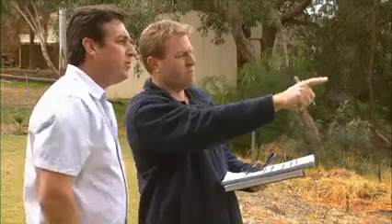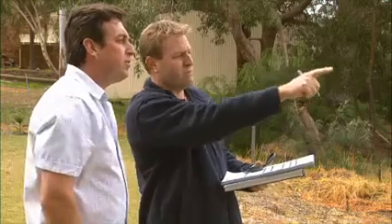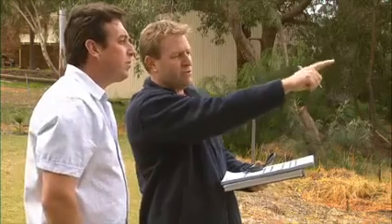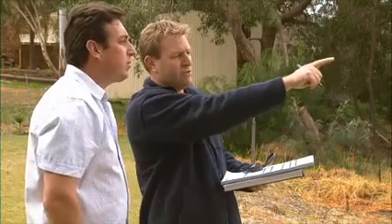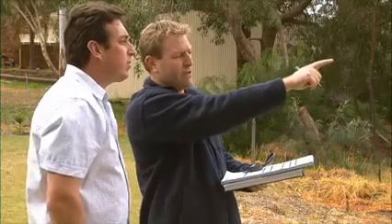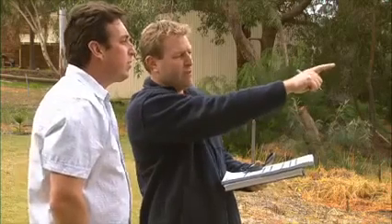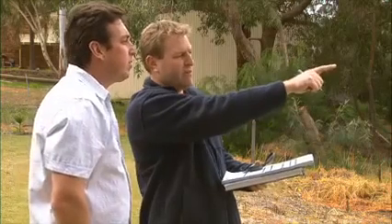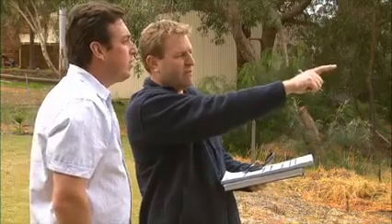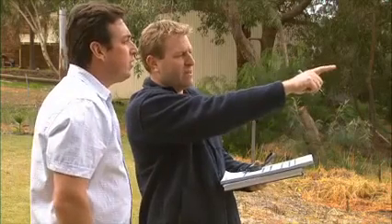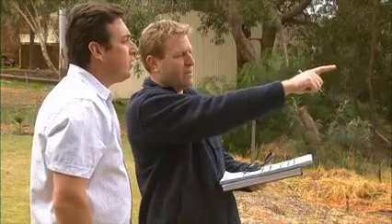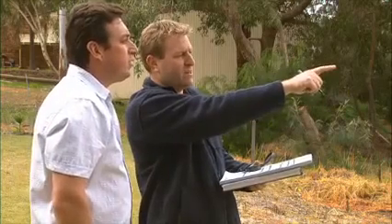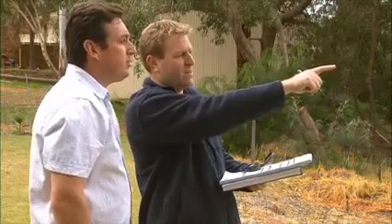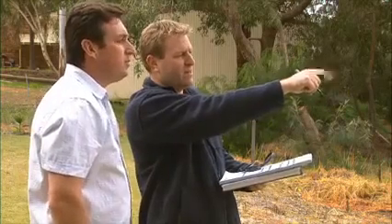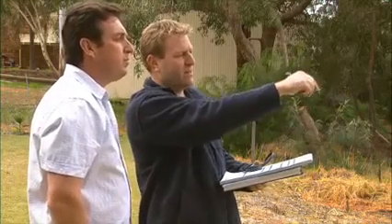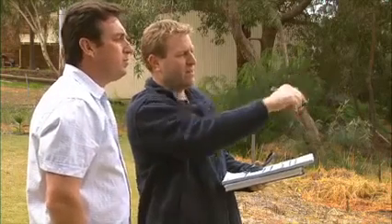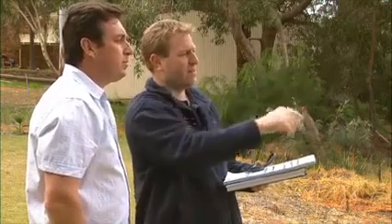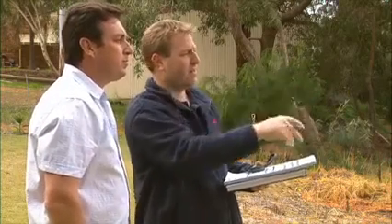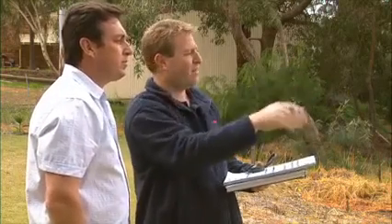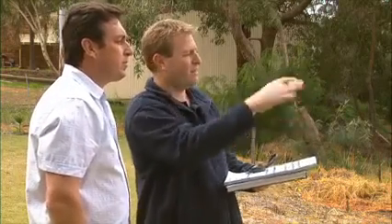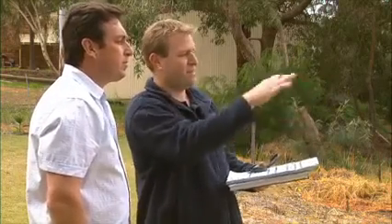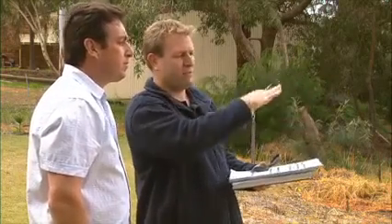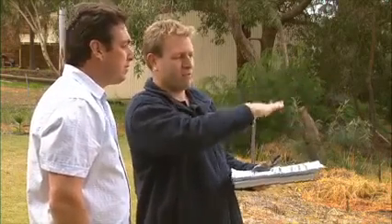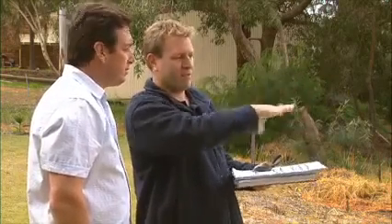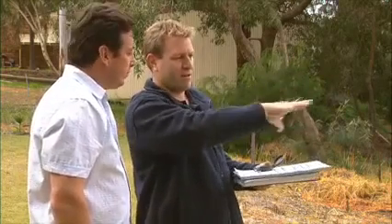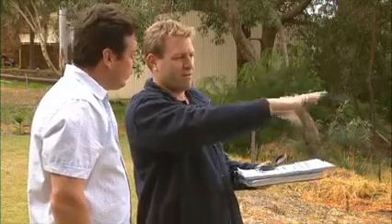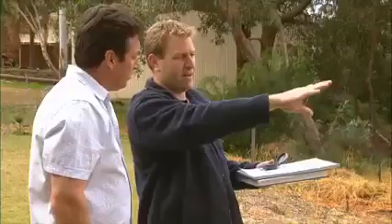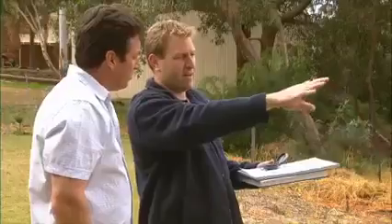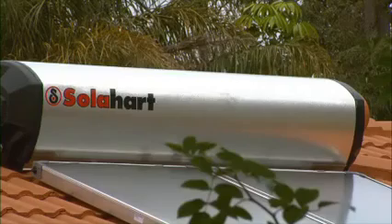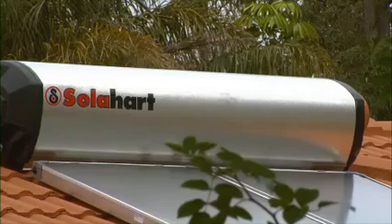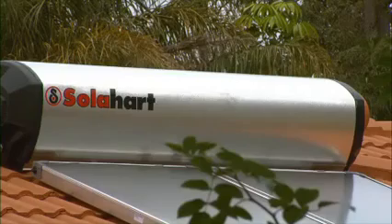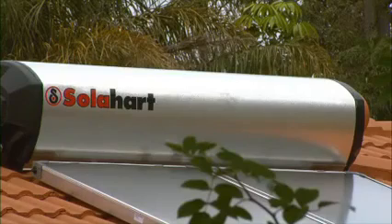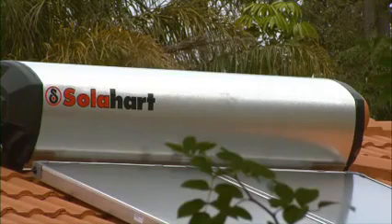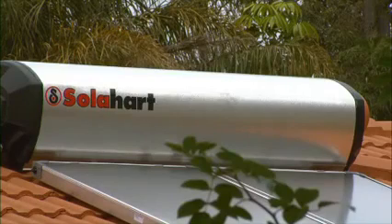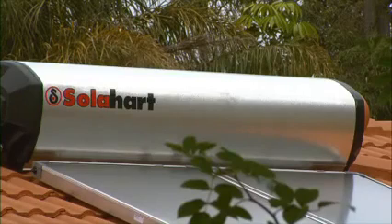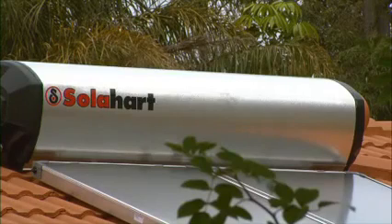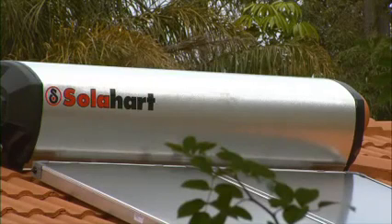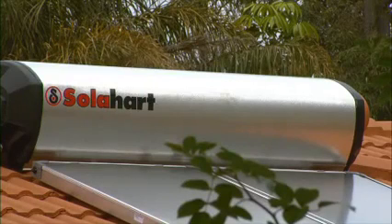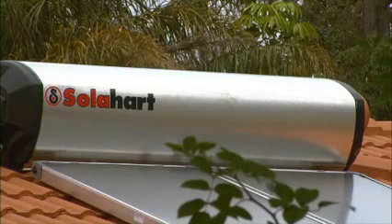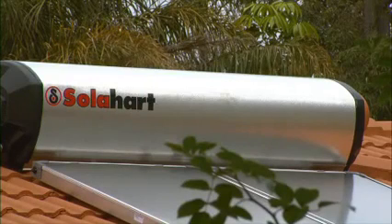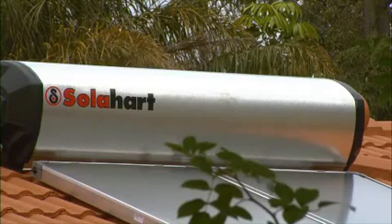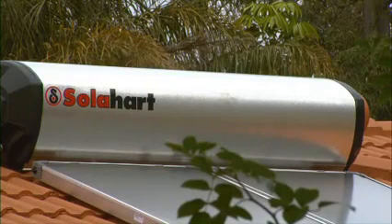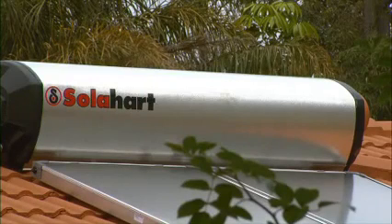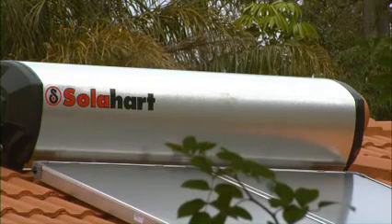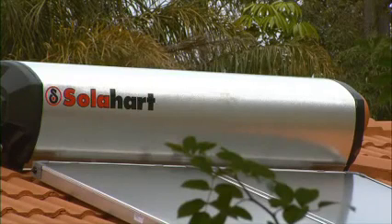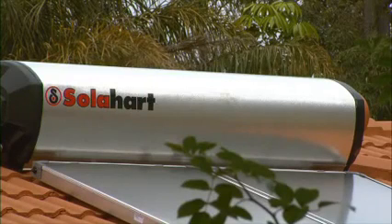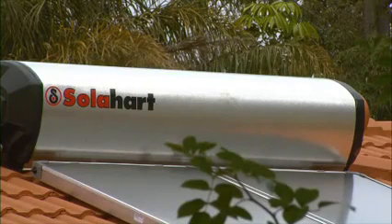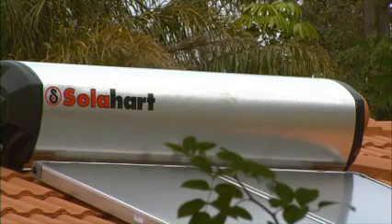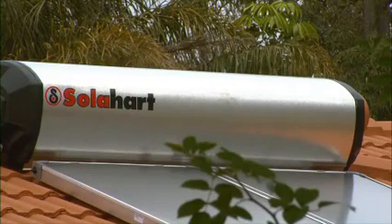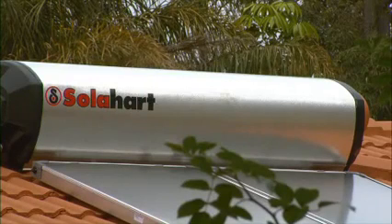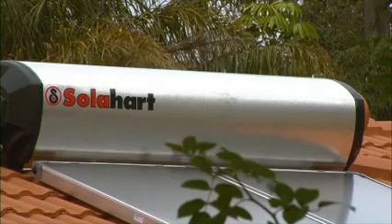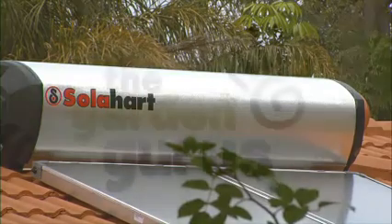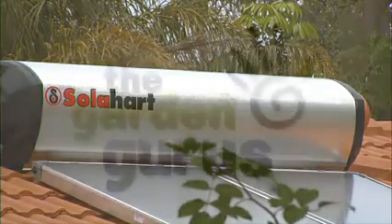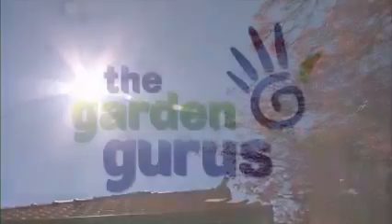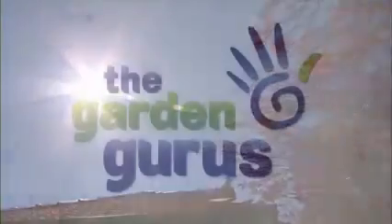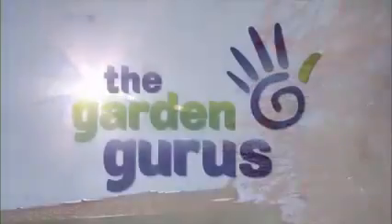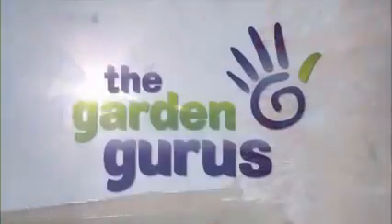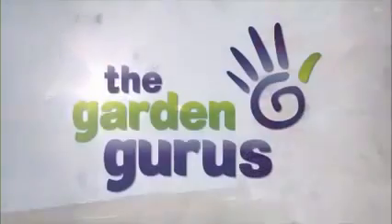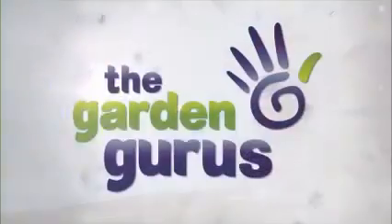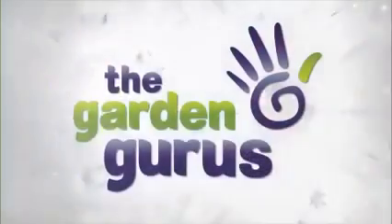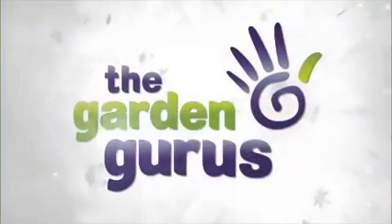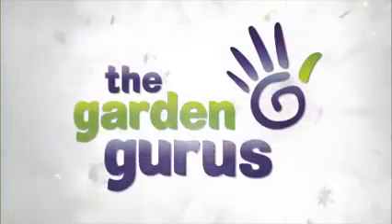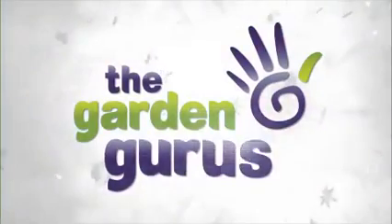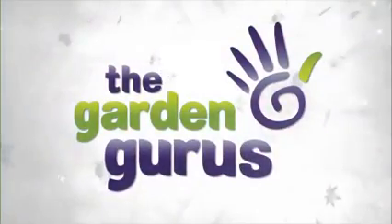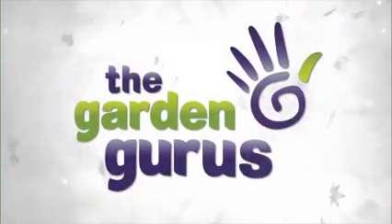SolarHut offers a free in-home assessment service. Why not give them a call and get your hot water free from the sun?